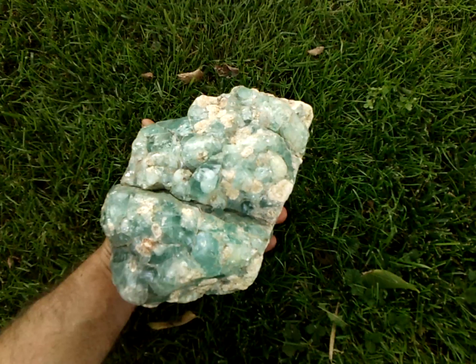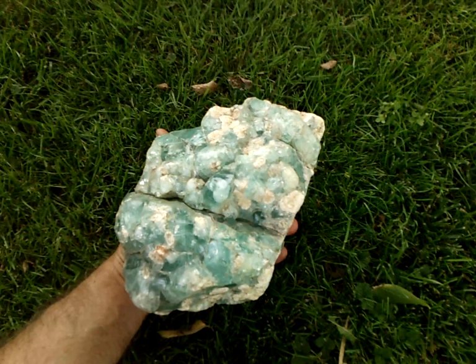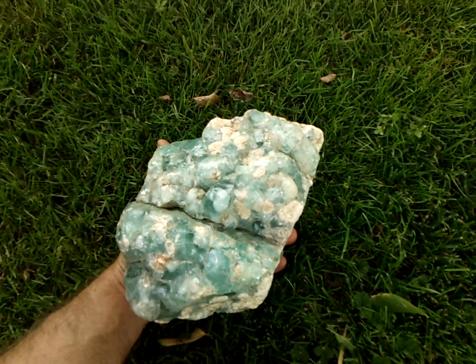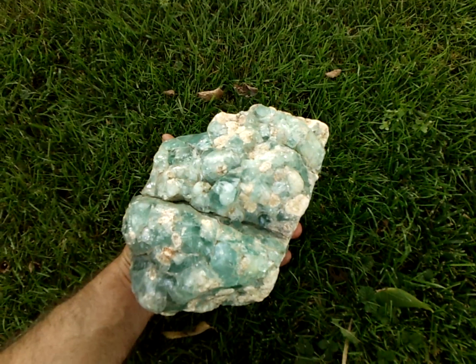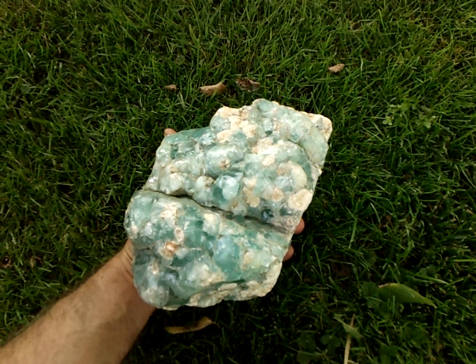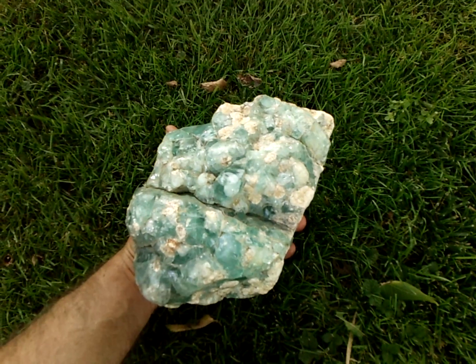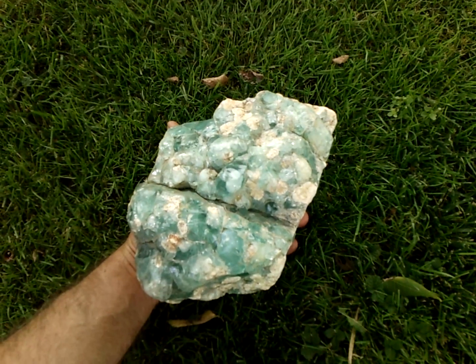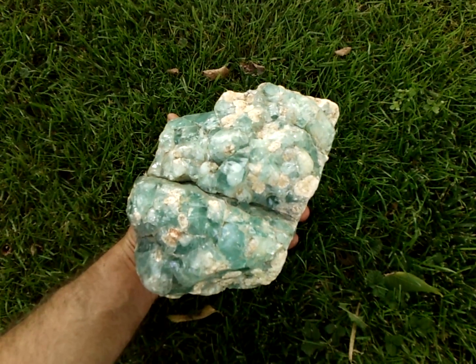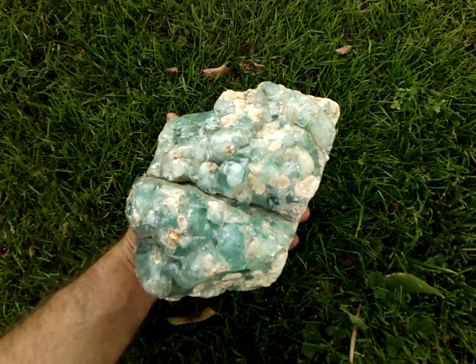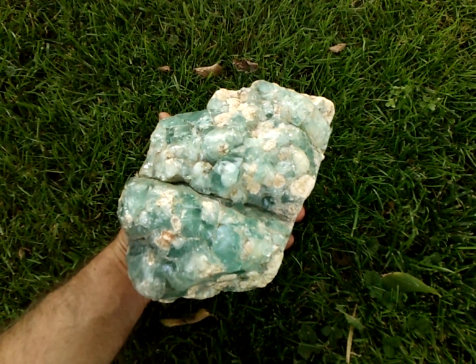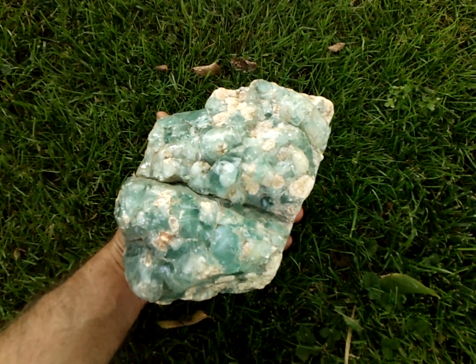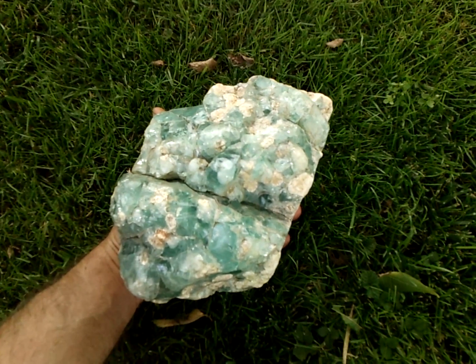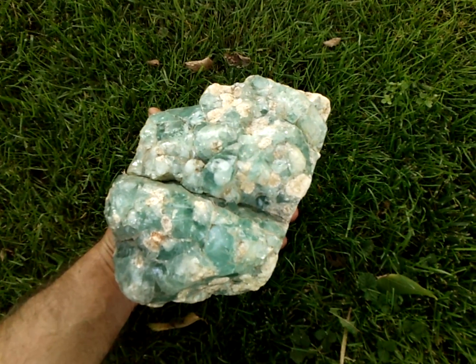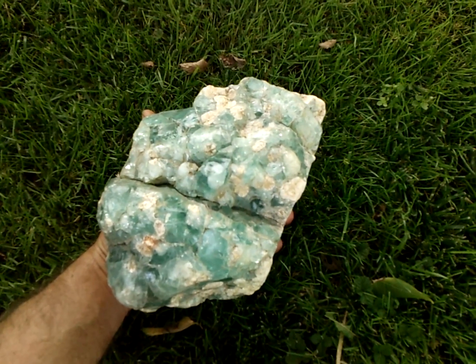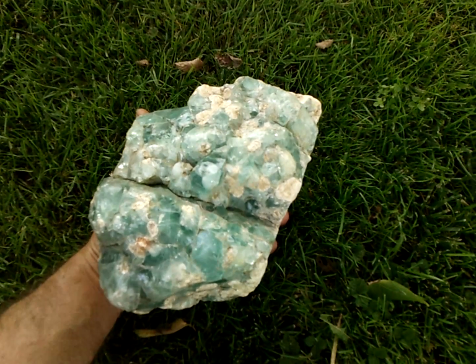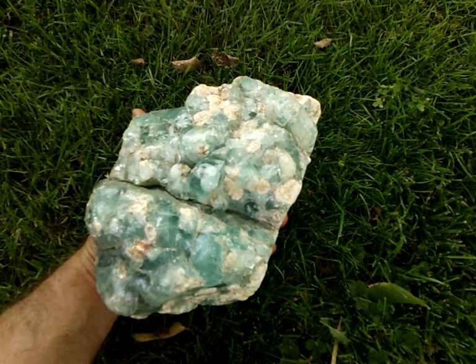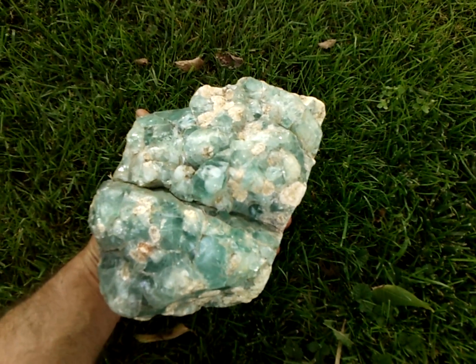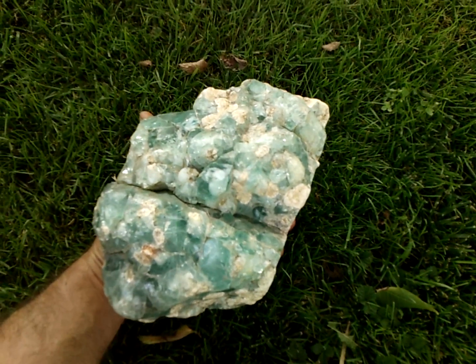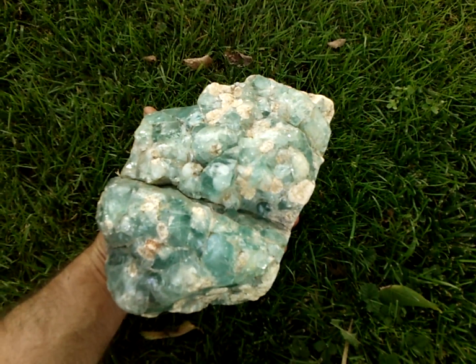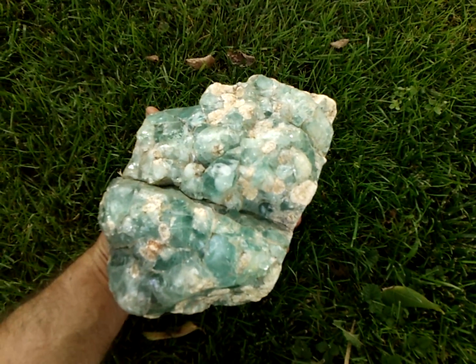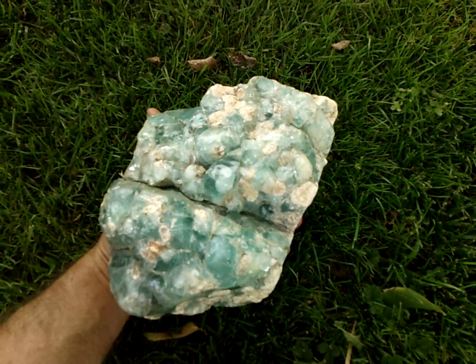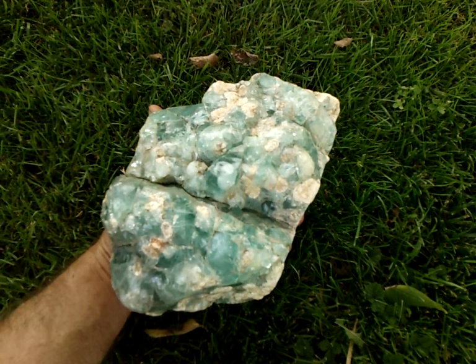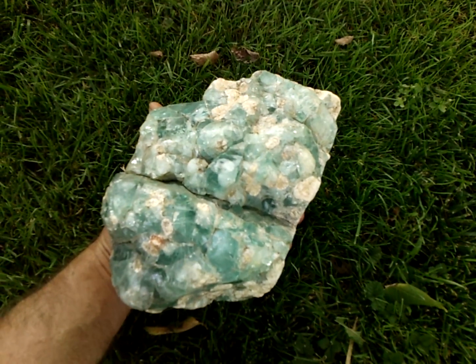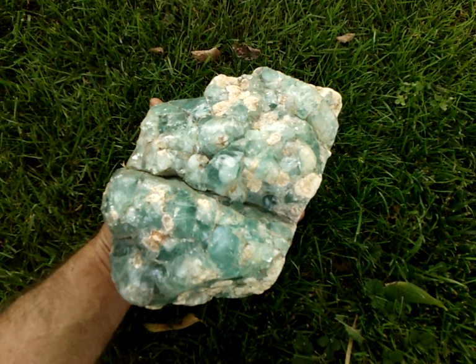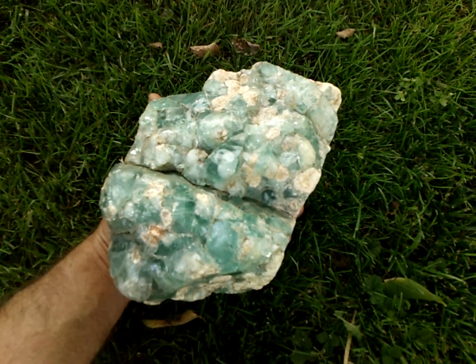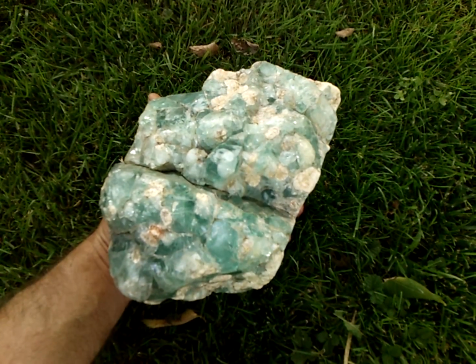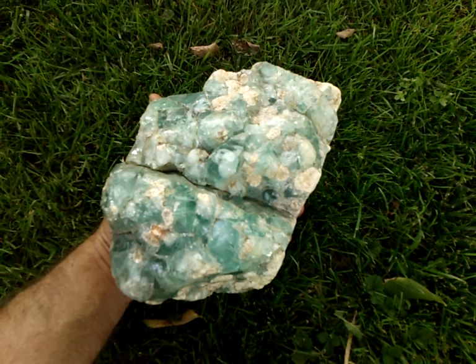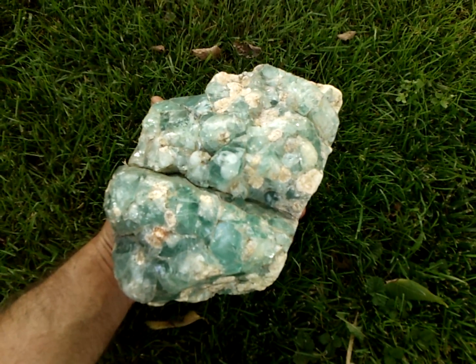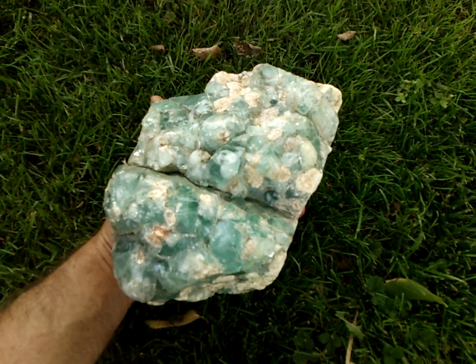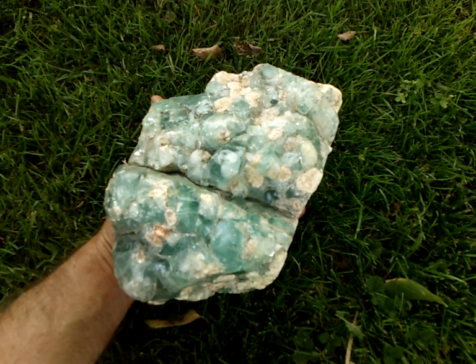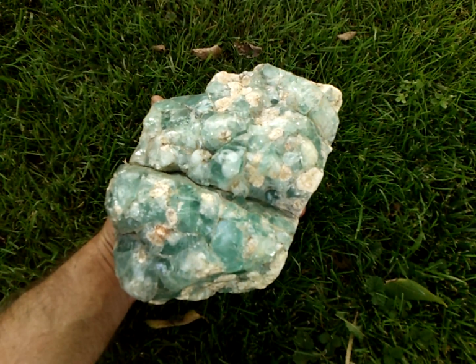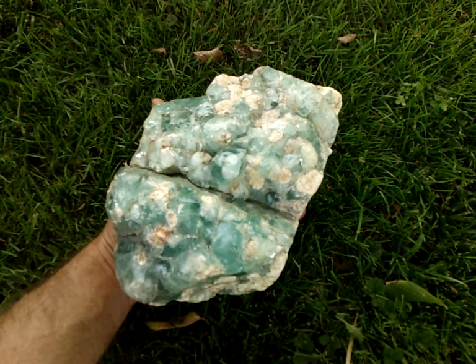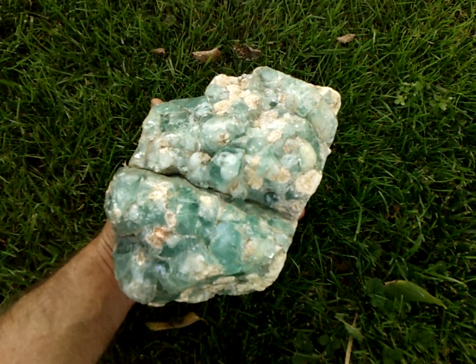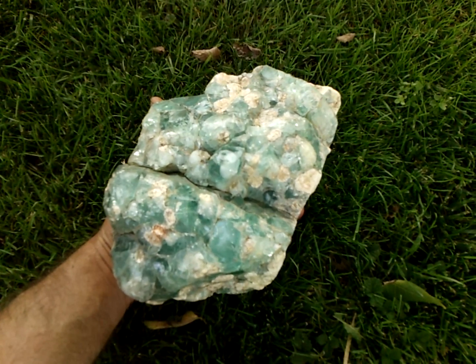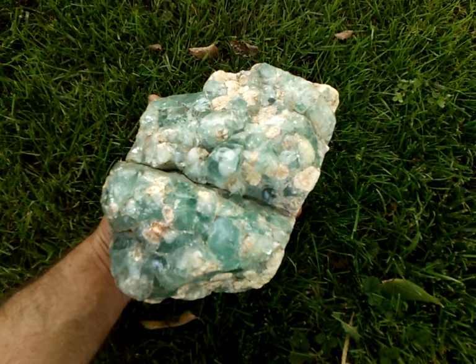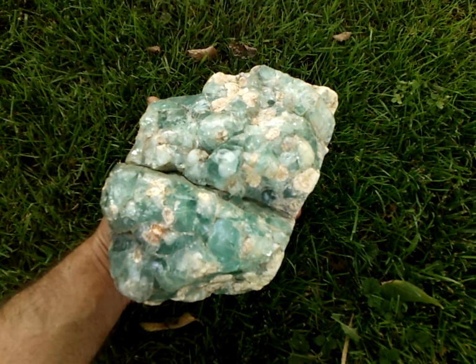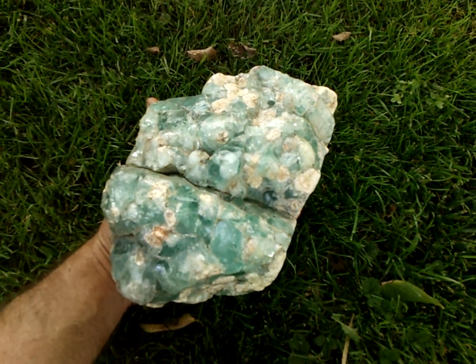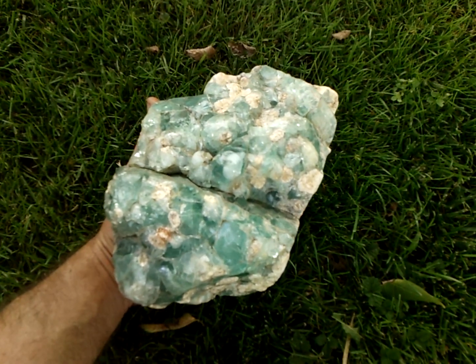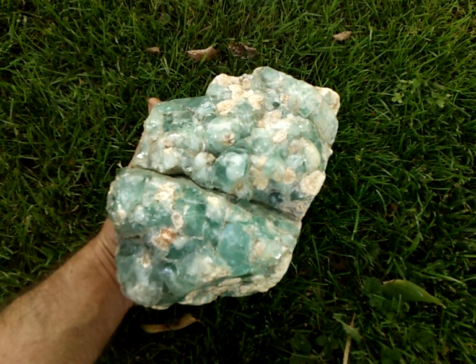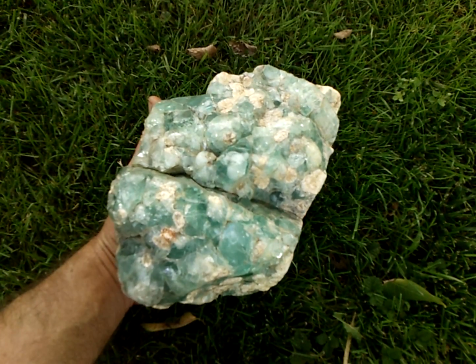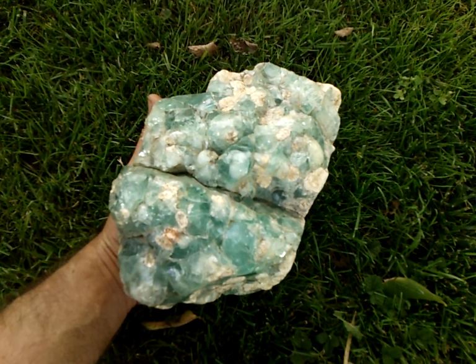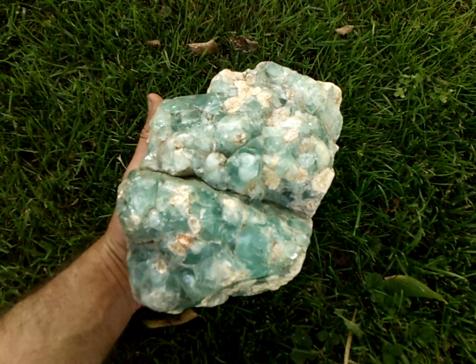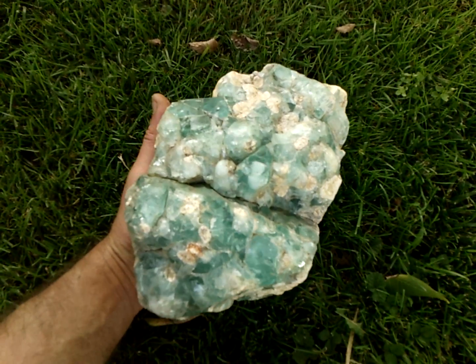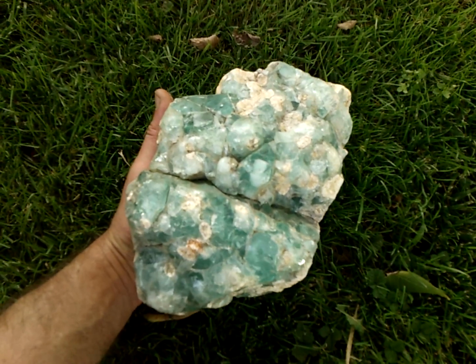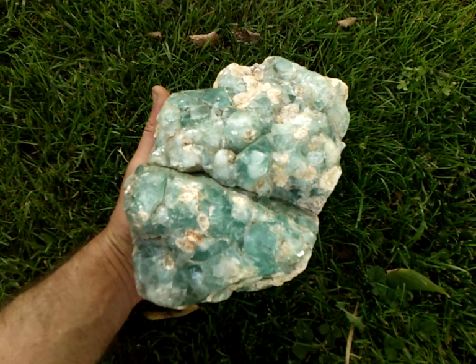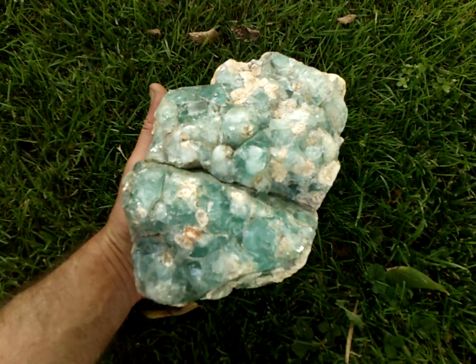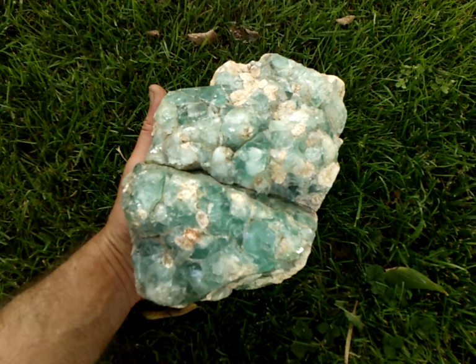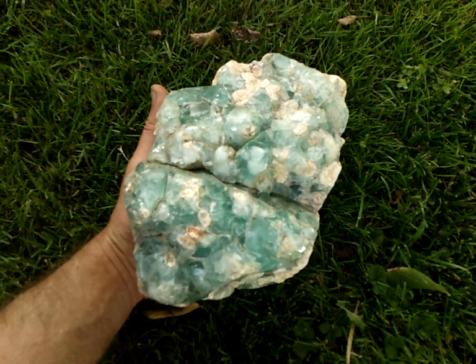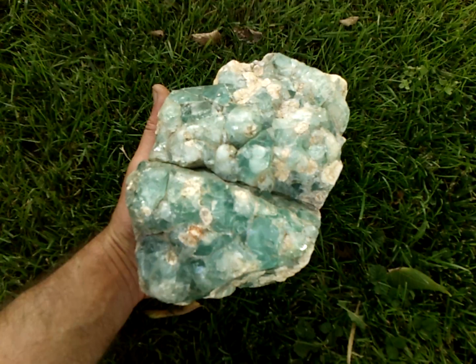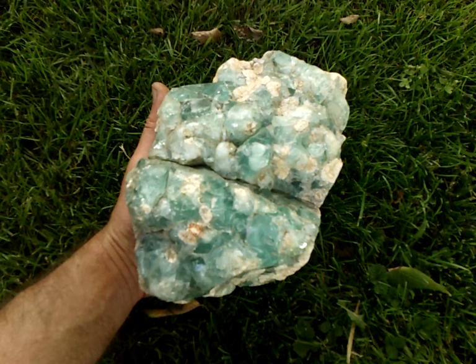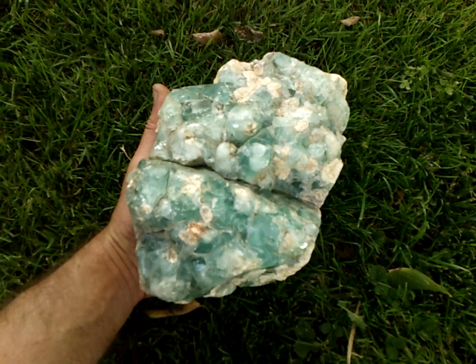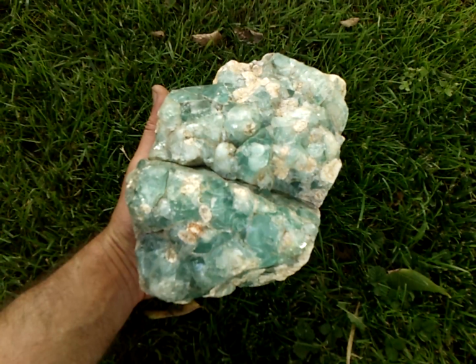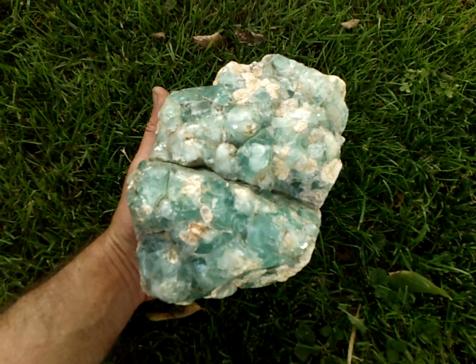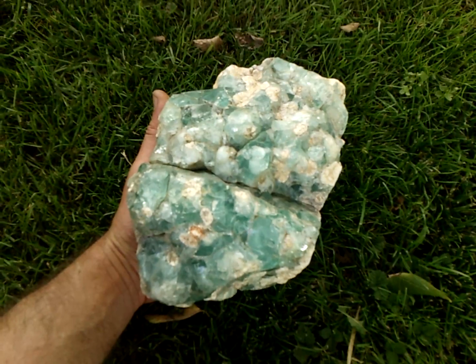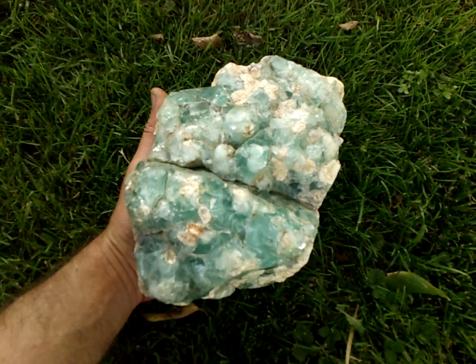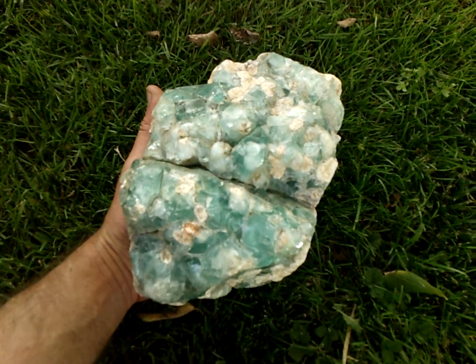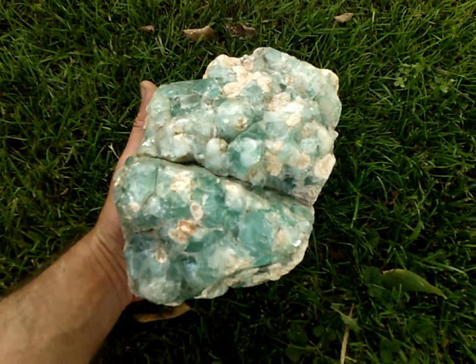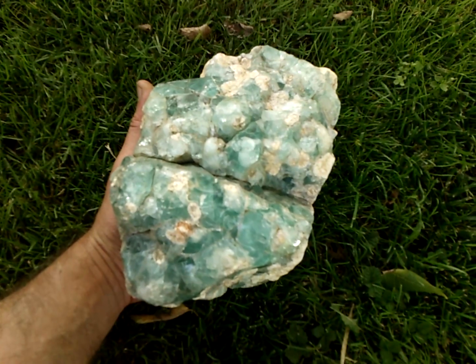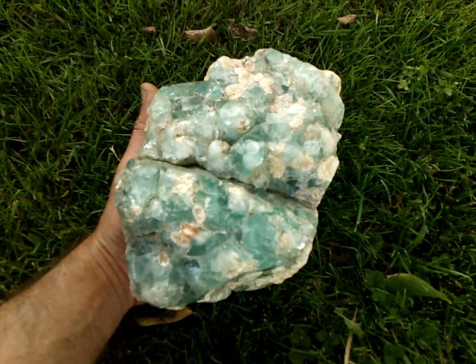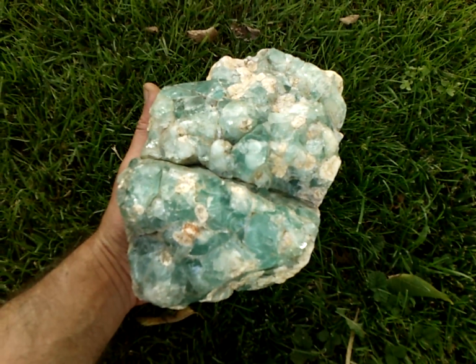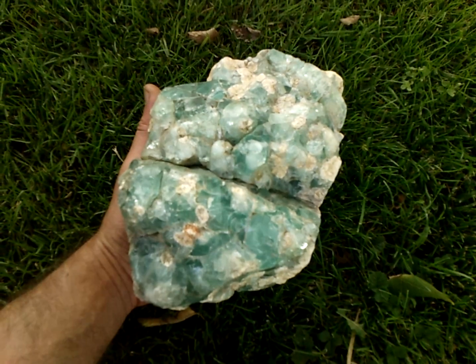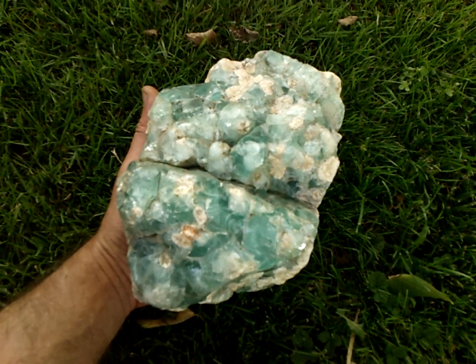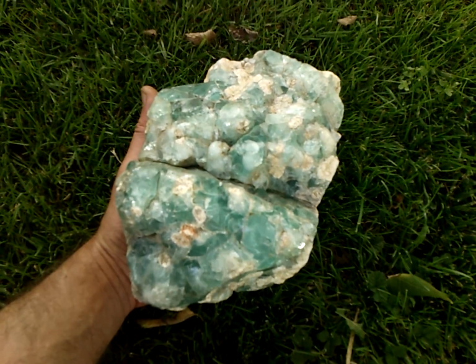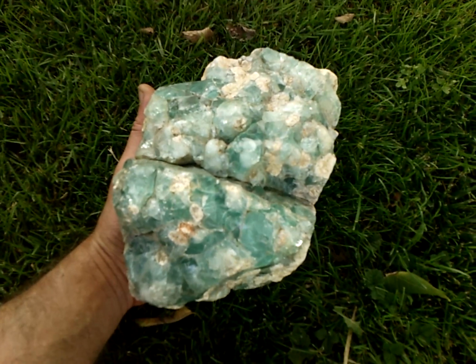I'm wondering if anybody knows what this is. I found this artifact hunting in a creek in Hannibal, Ohio.